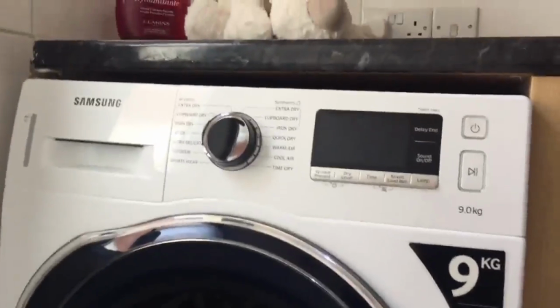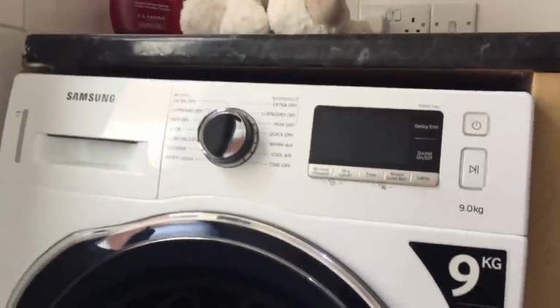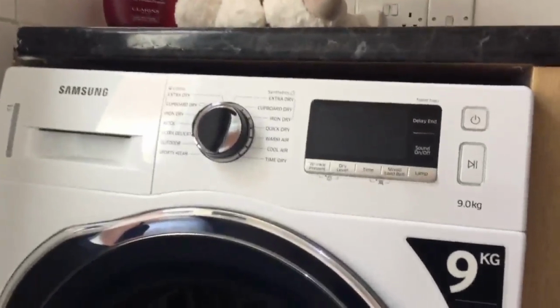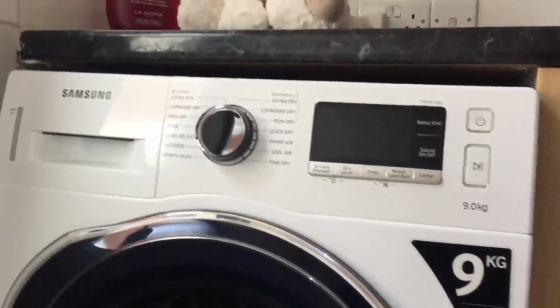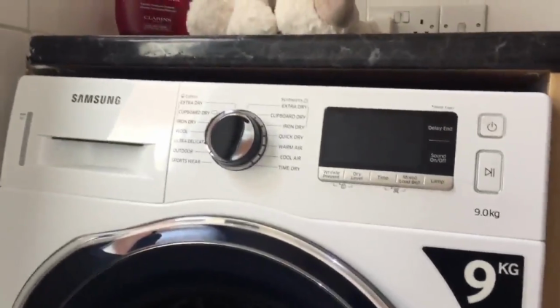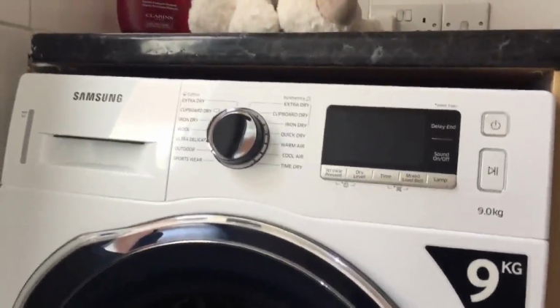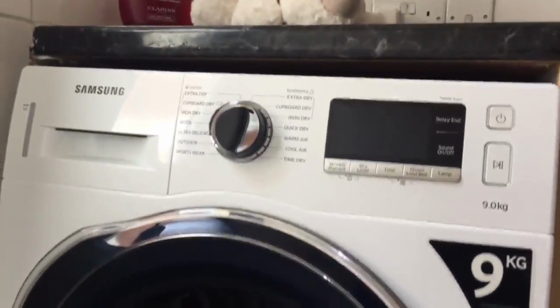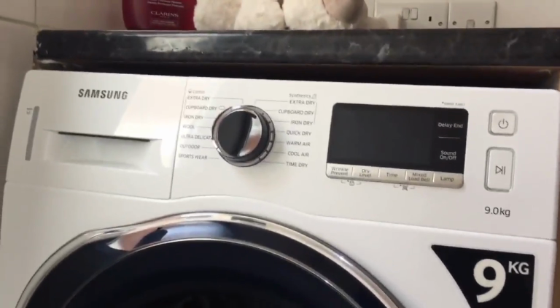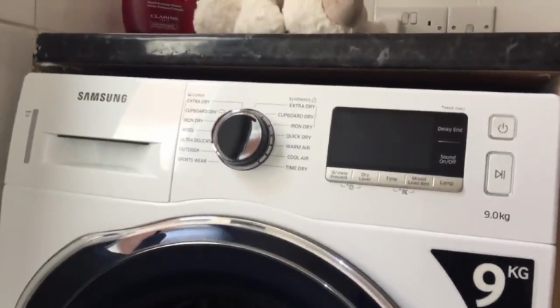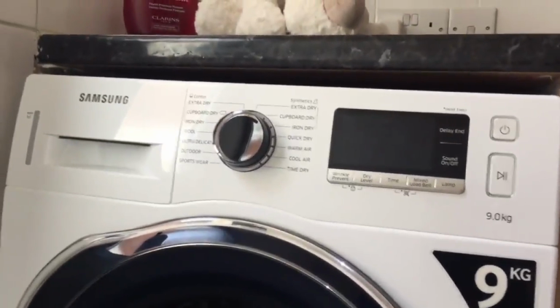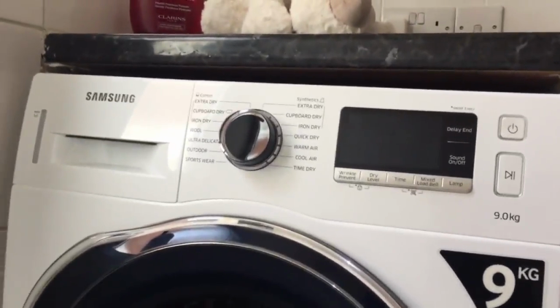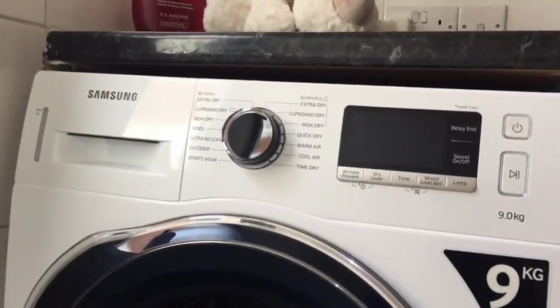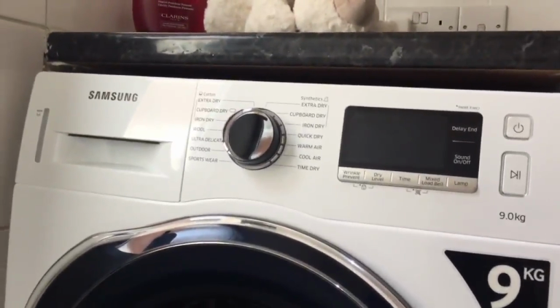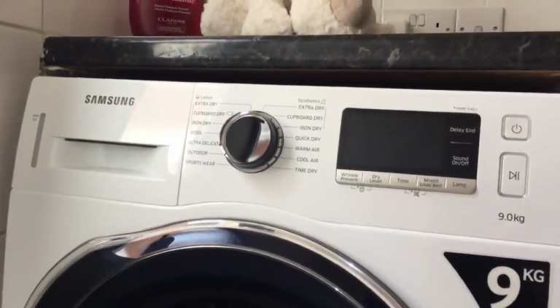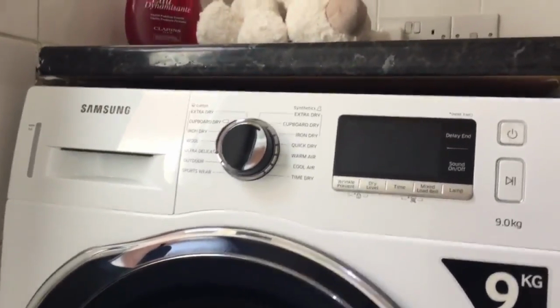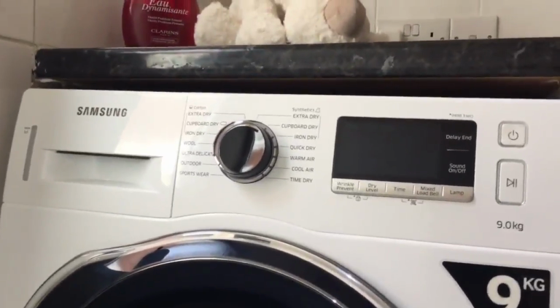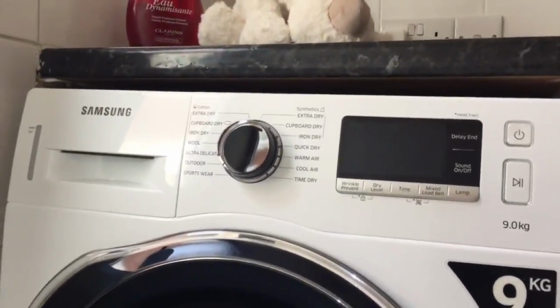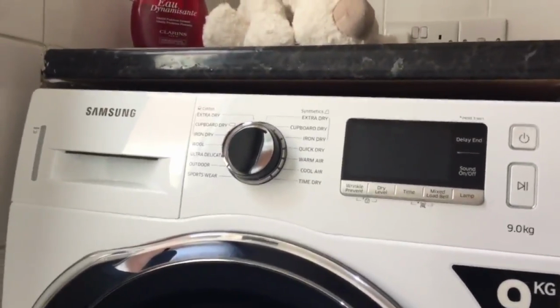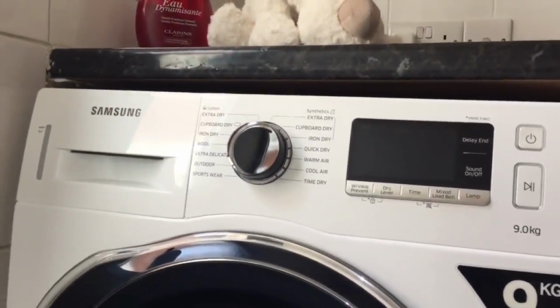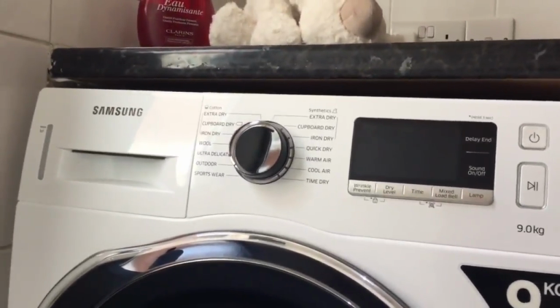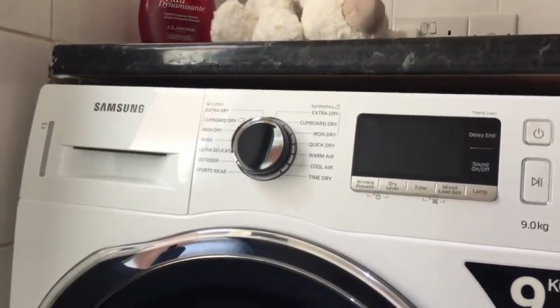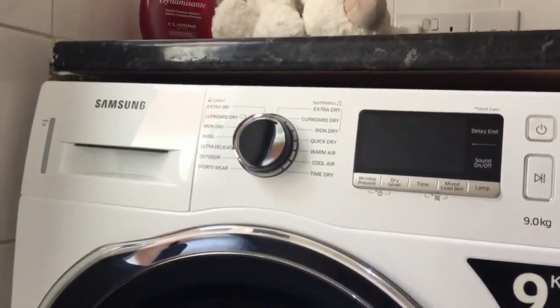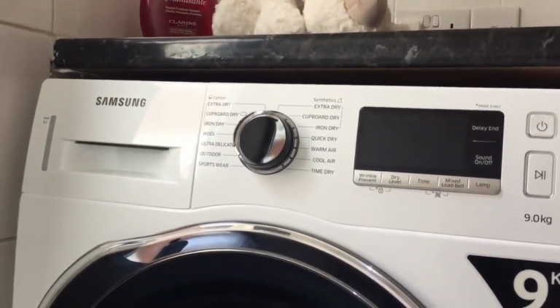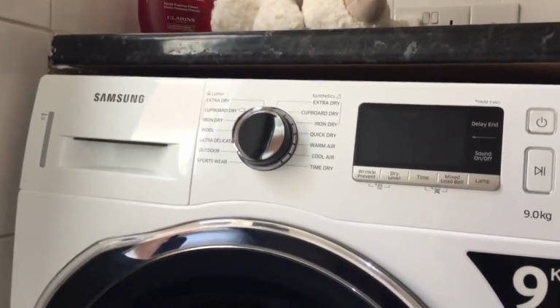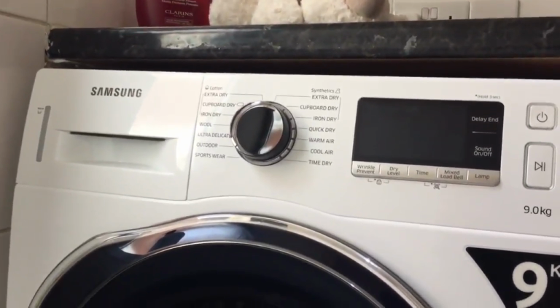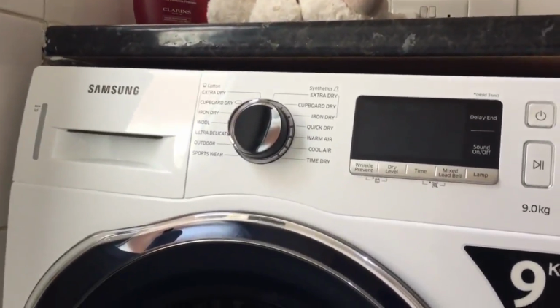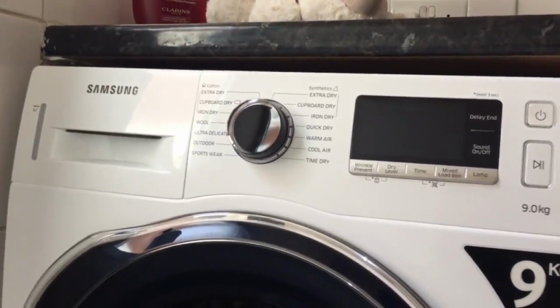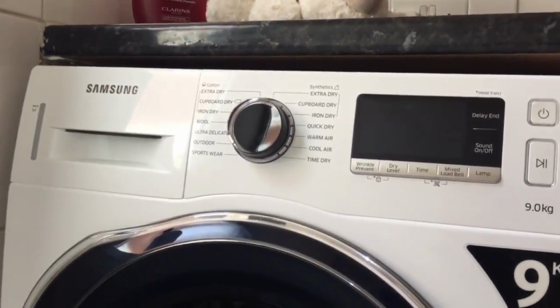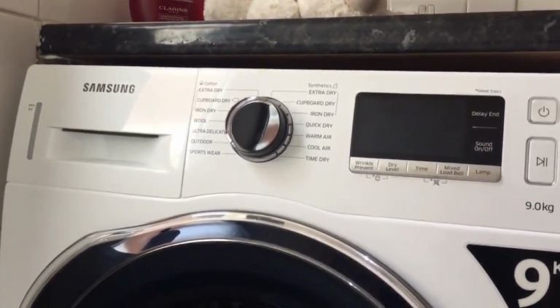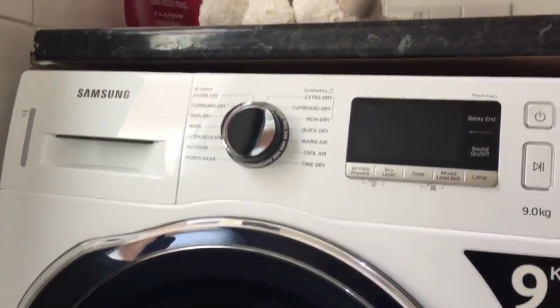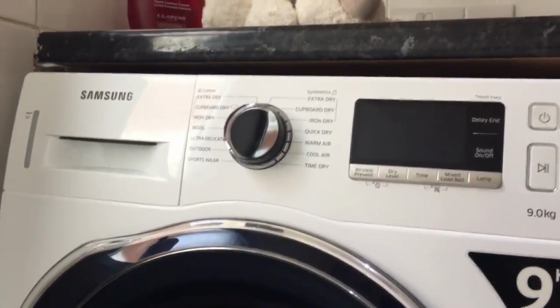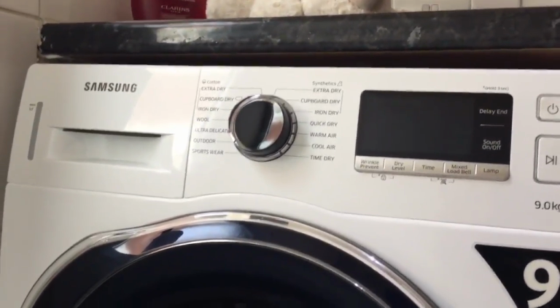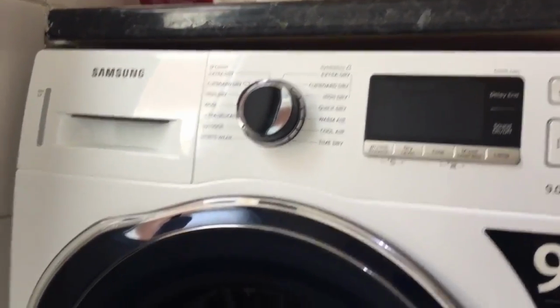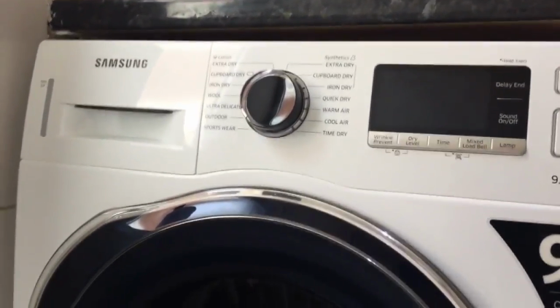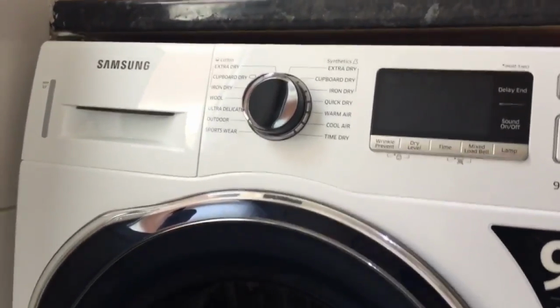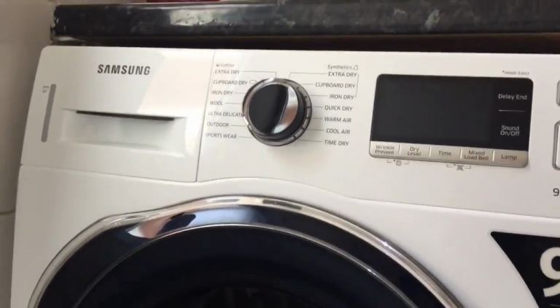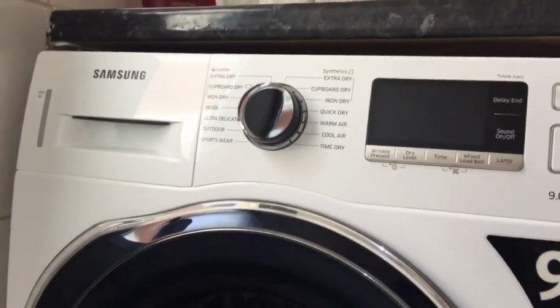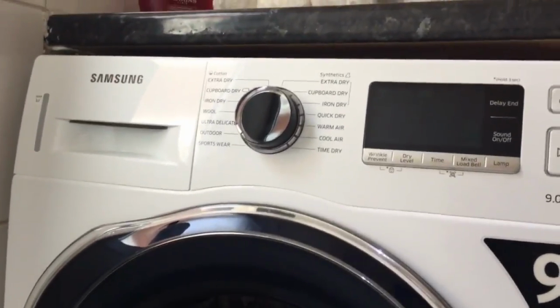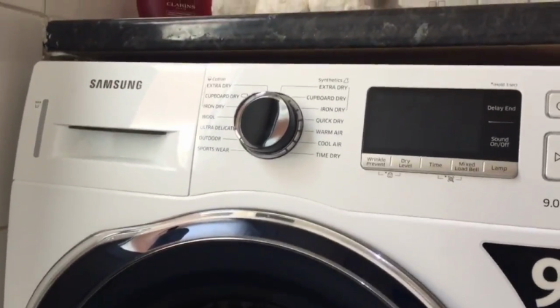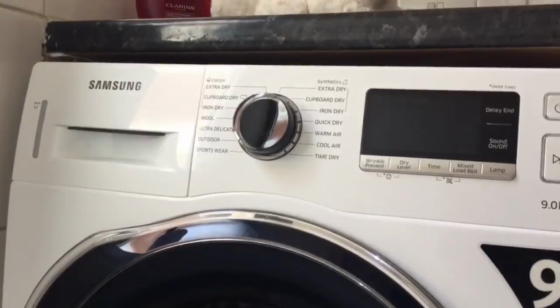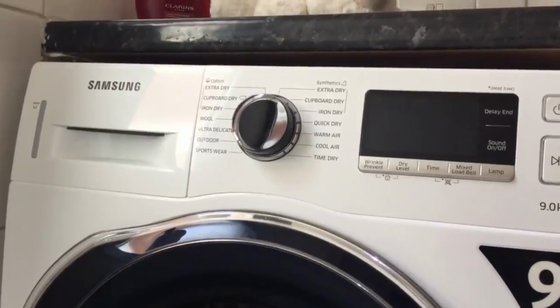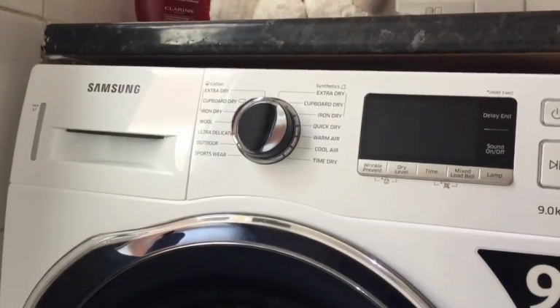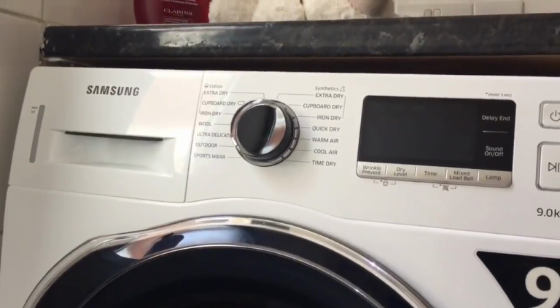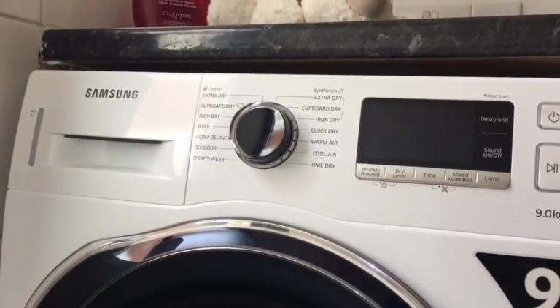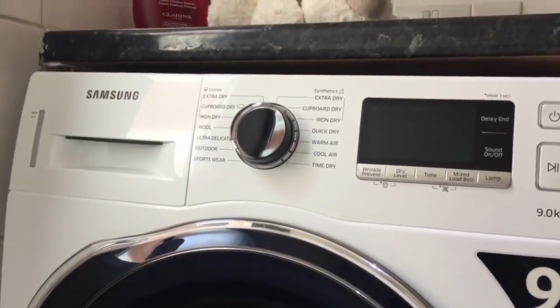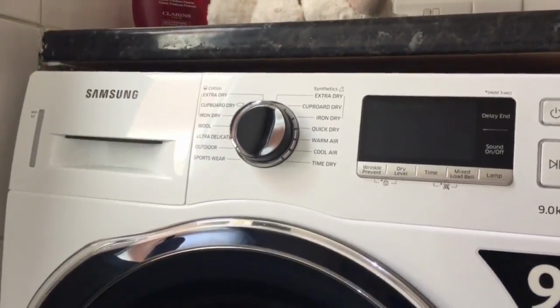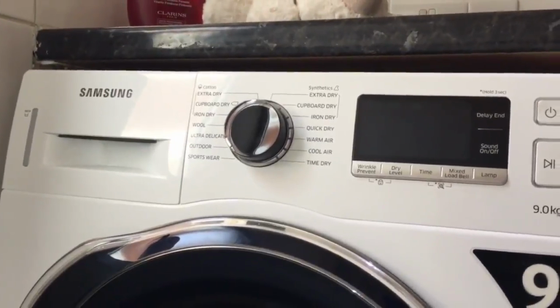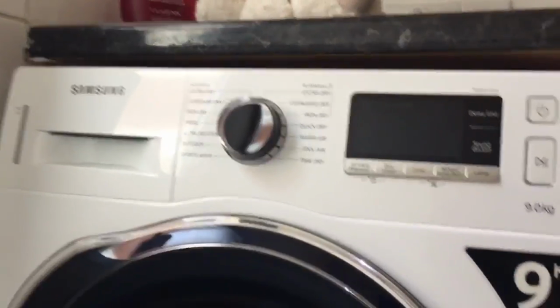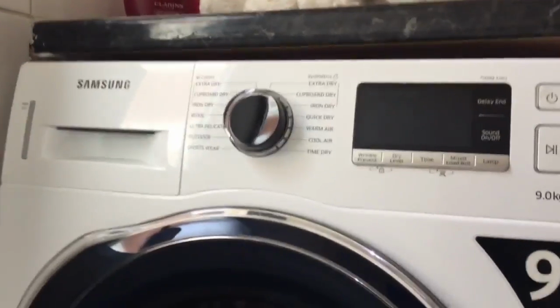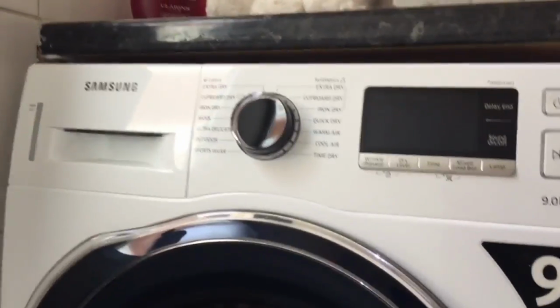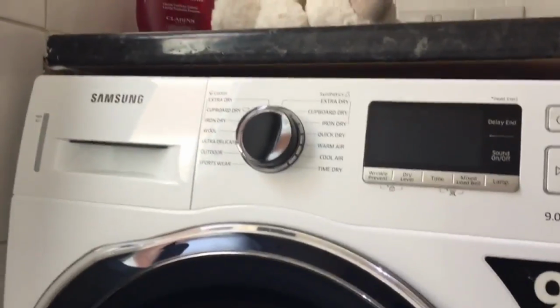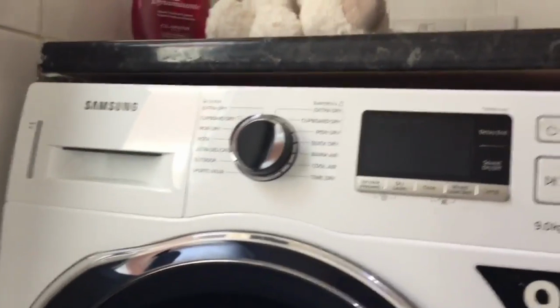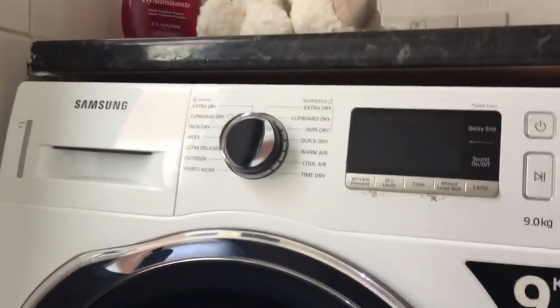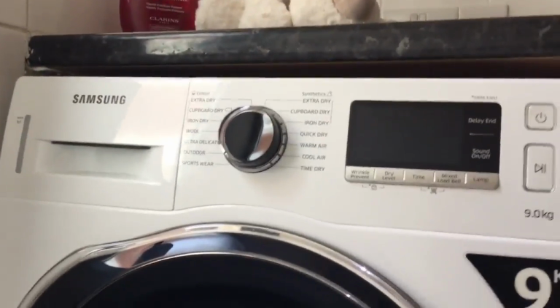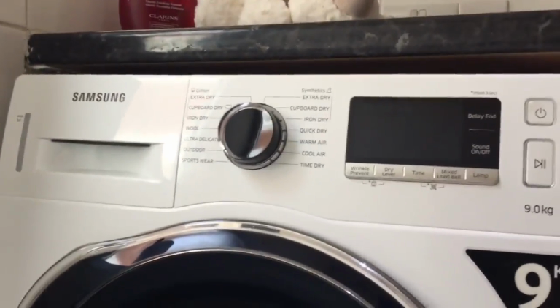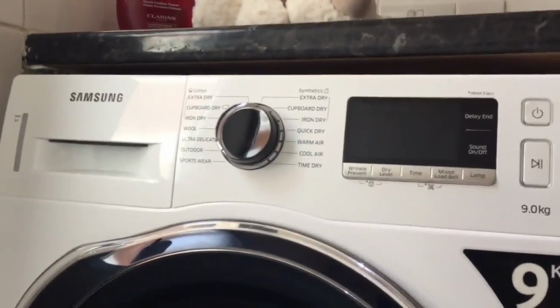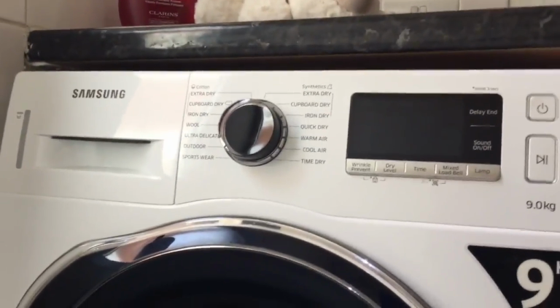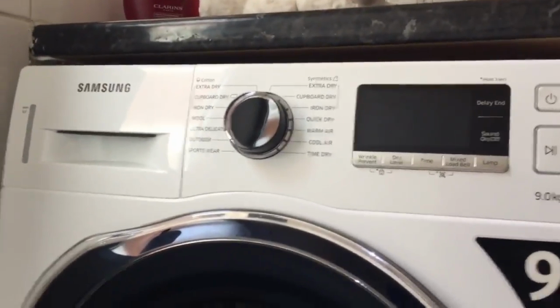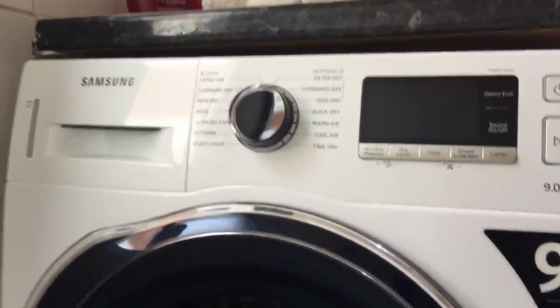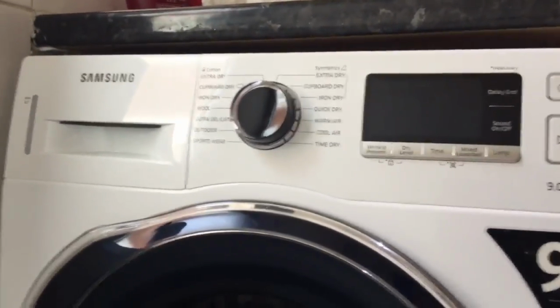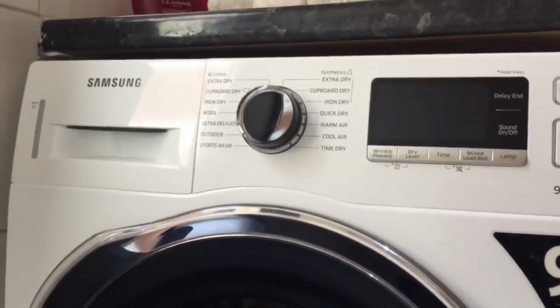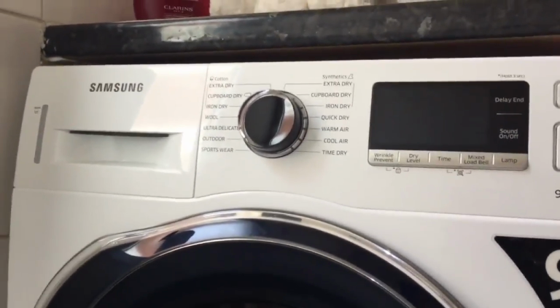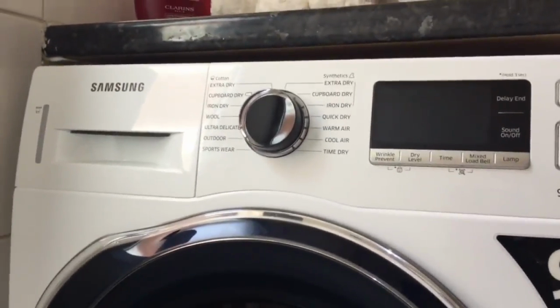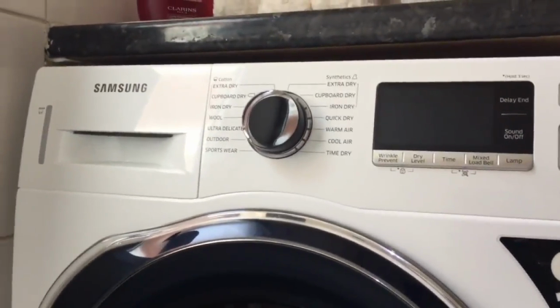Hello, this is a genuine review for the Samsung heat pump dryer, model number DV90K6000CW in white.